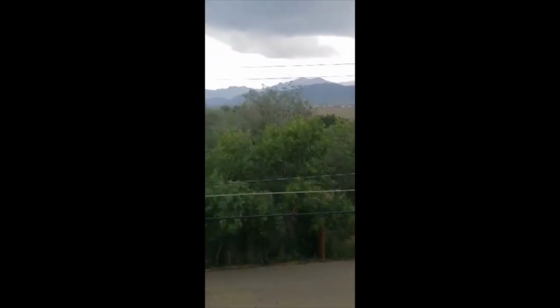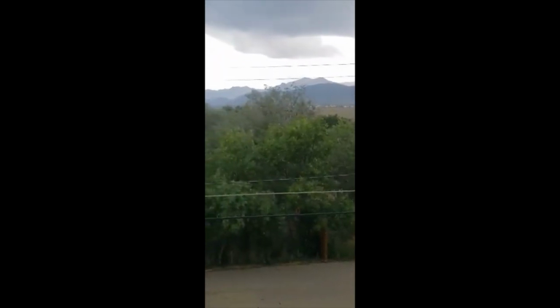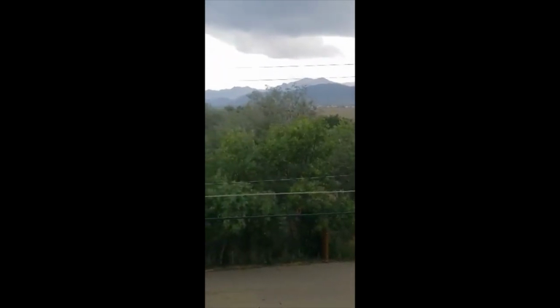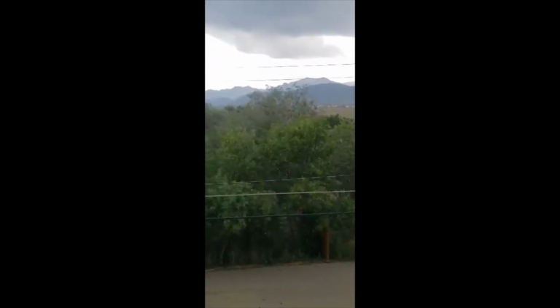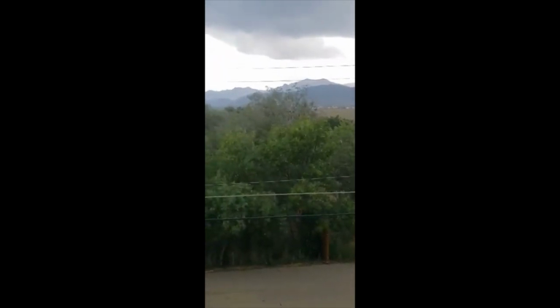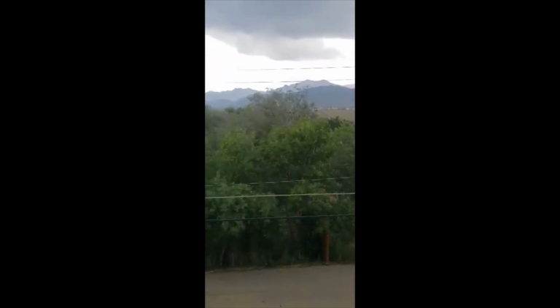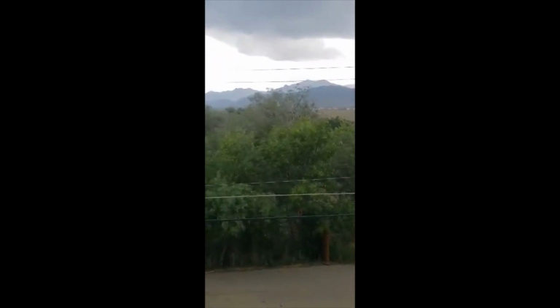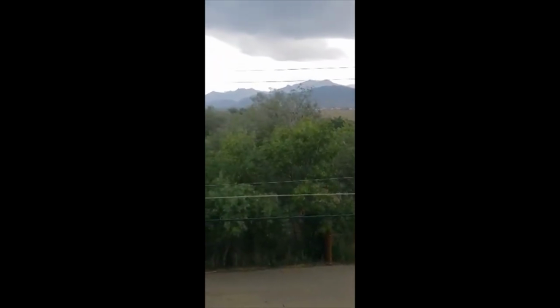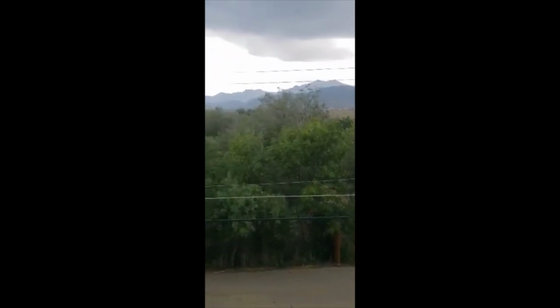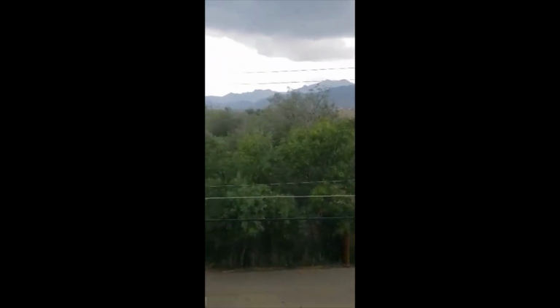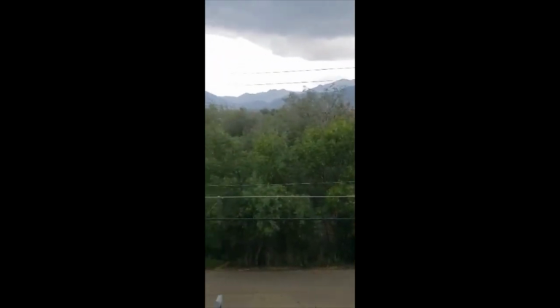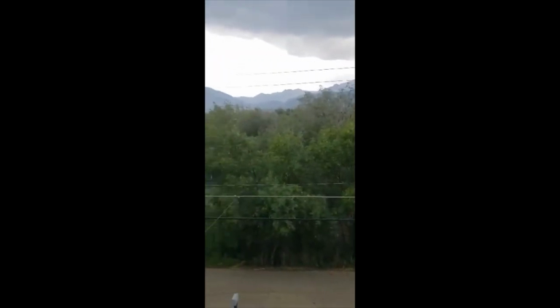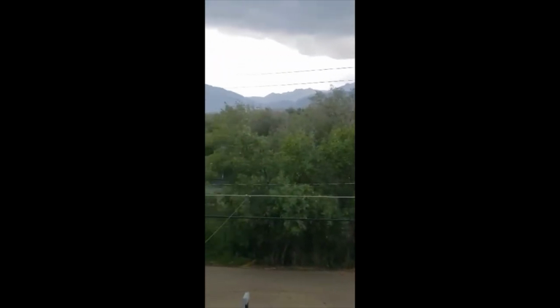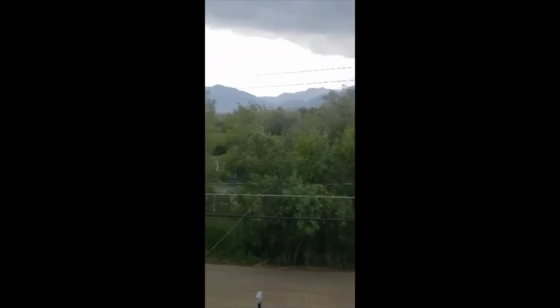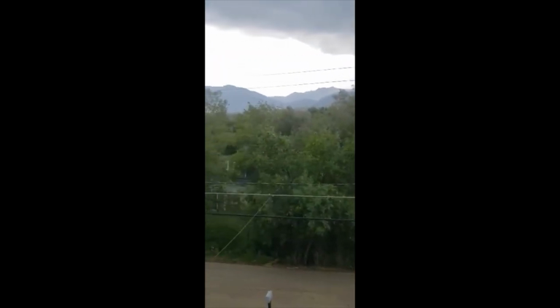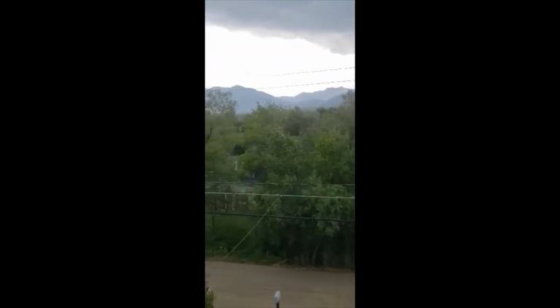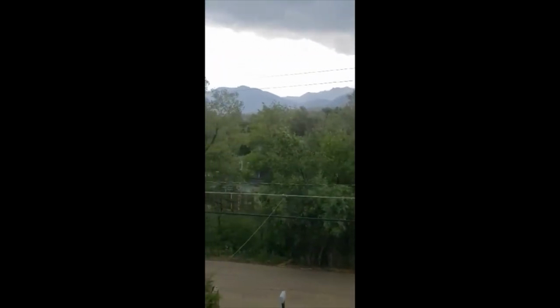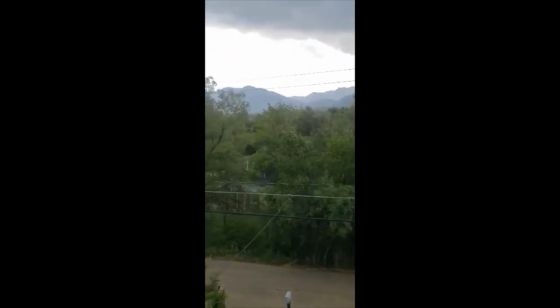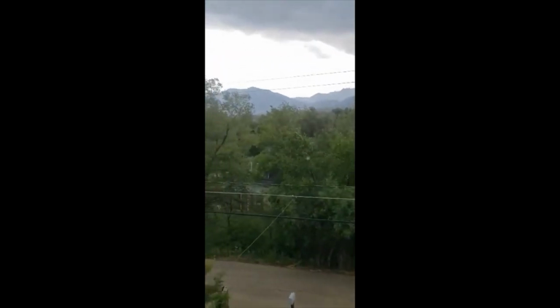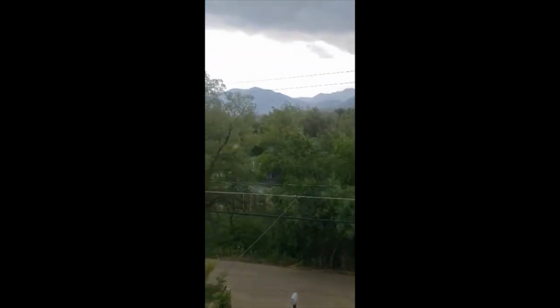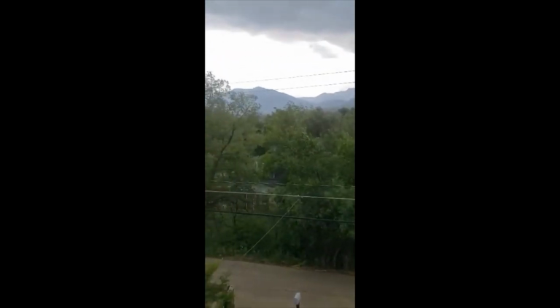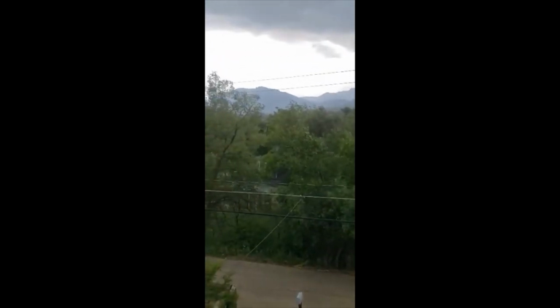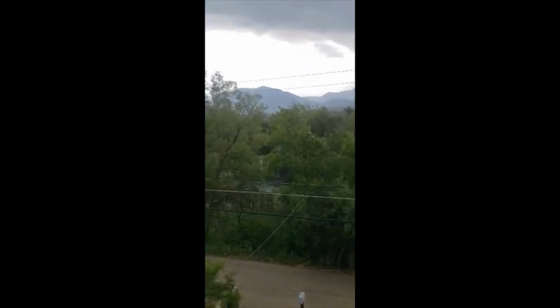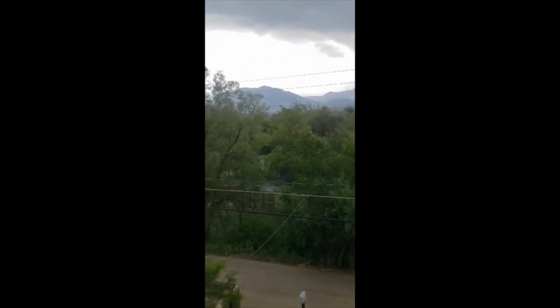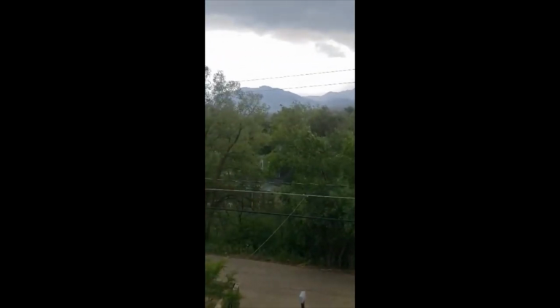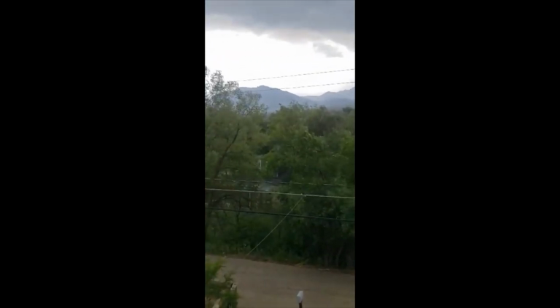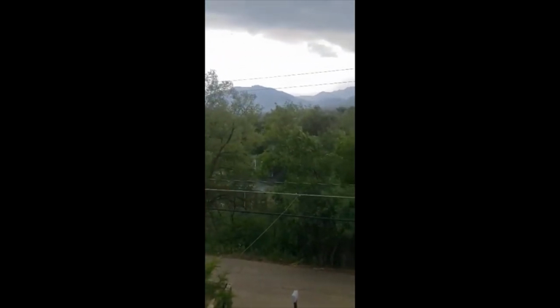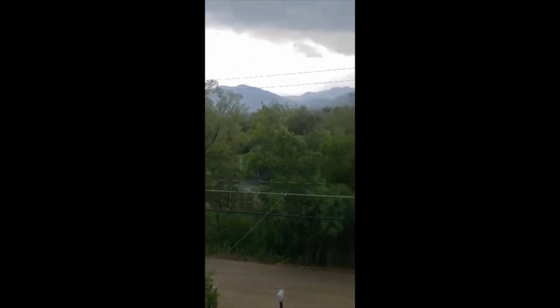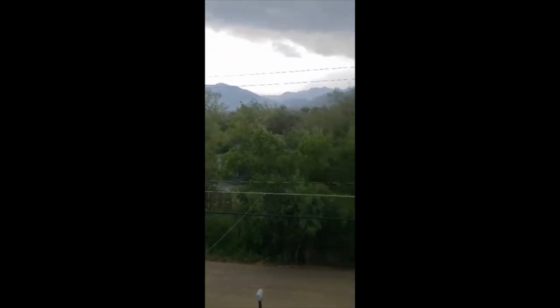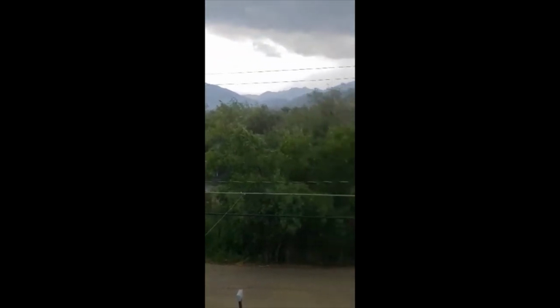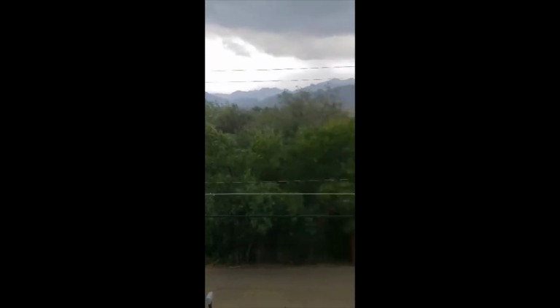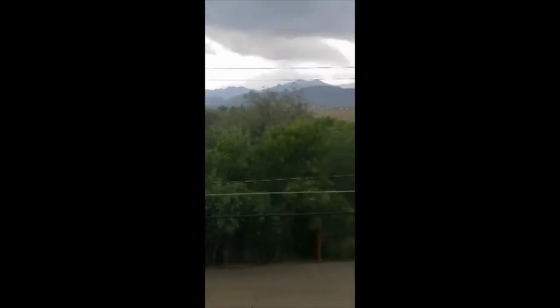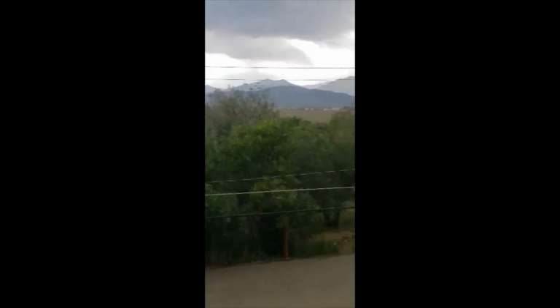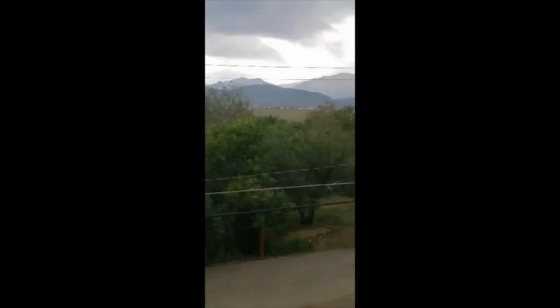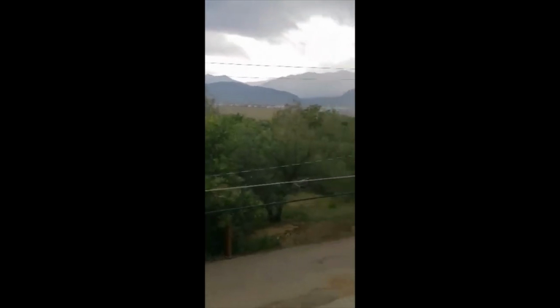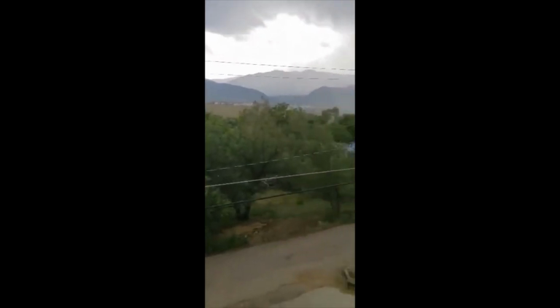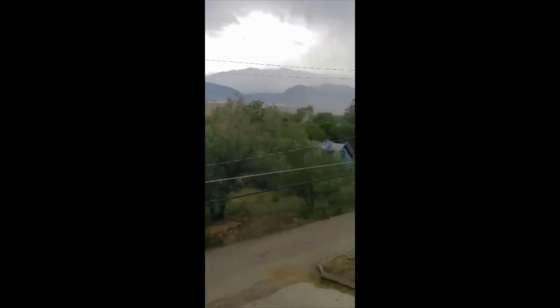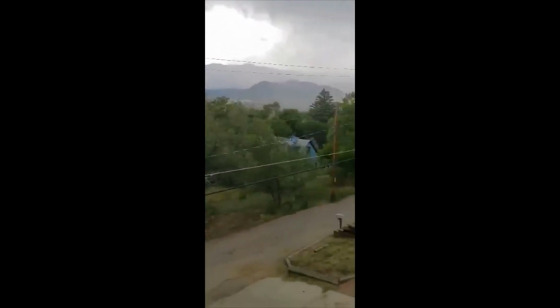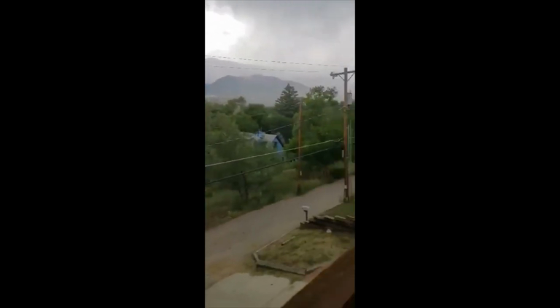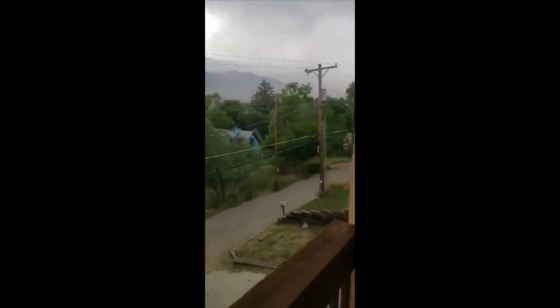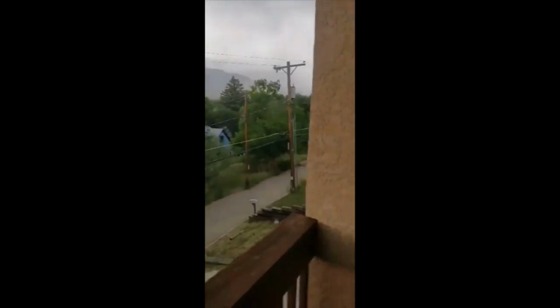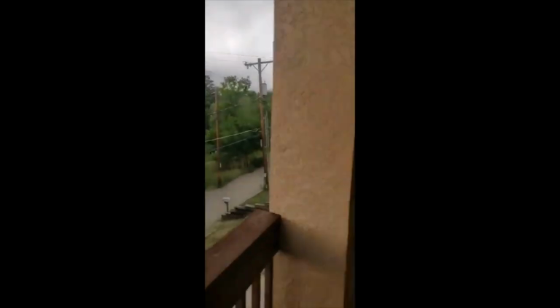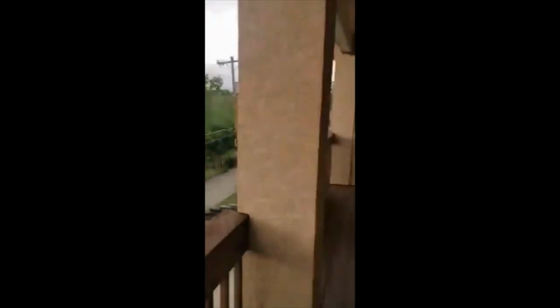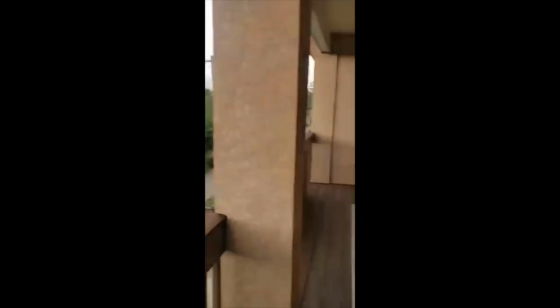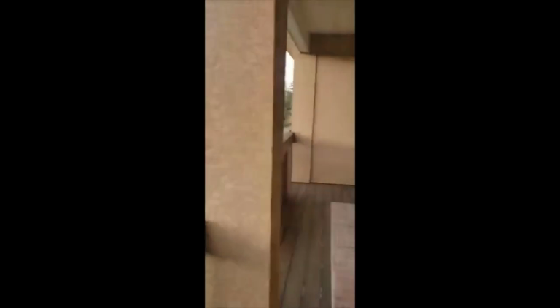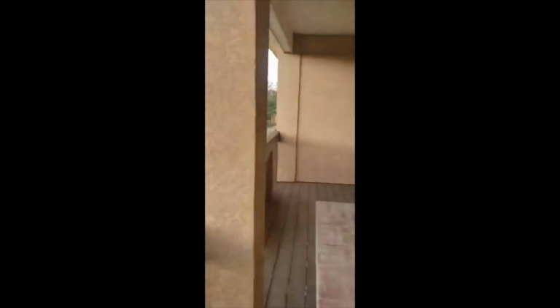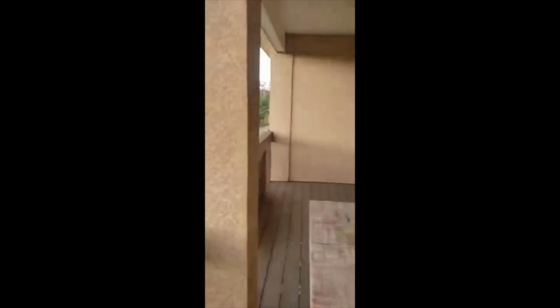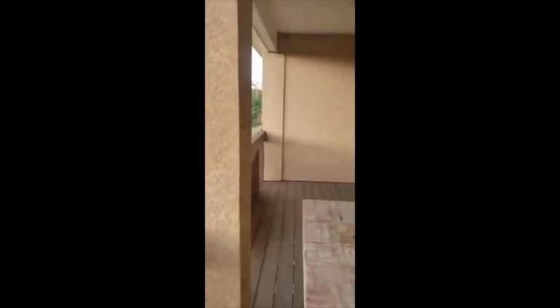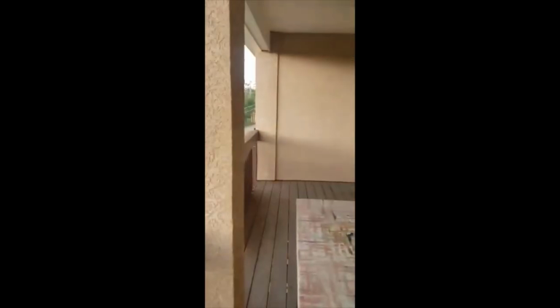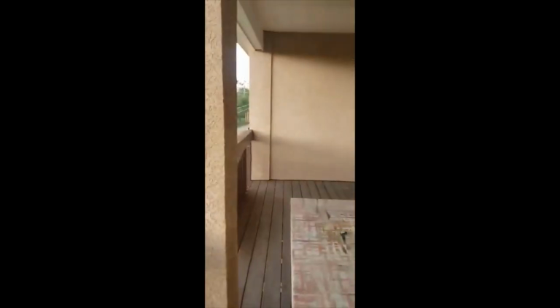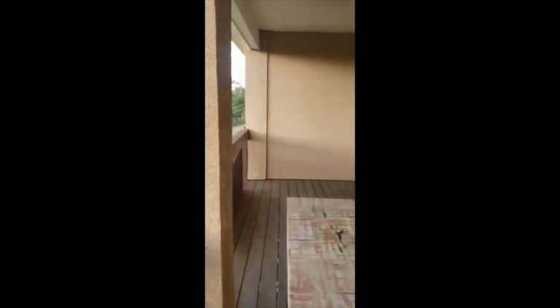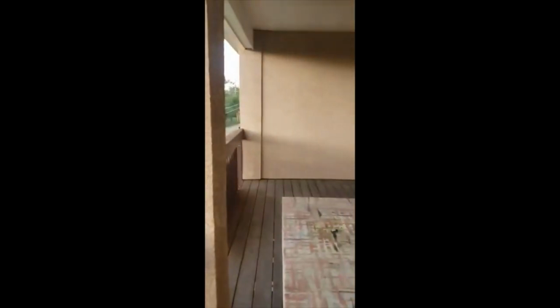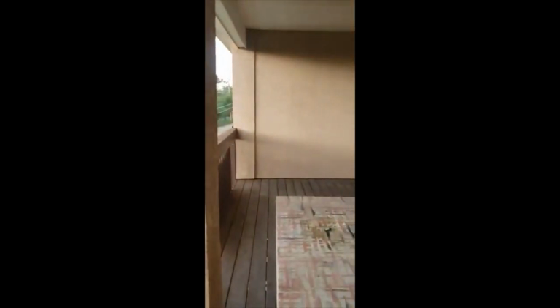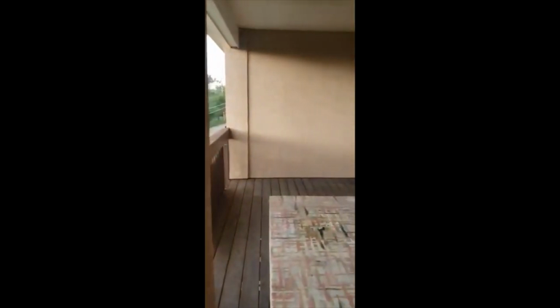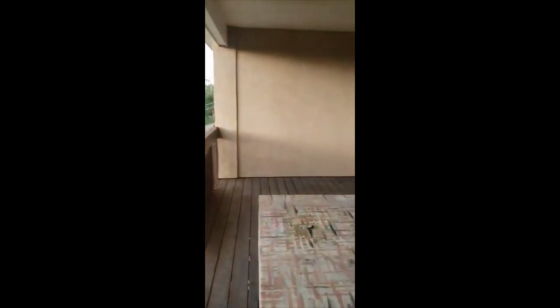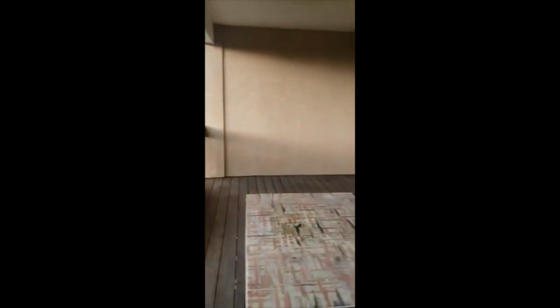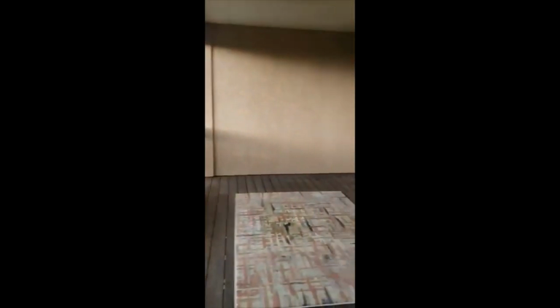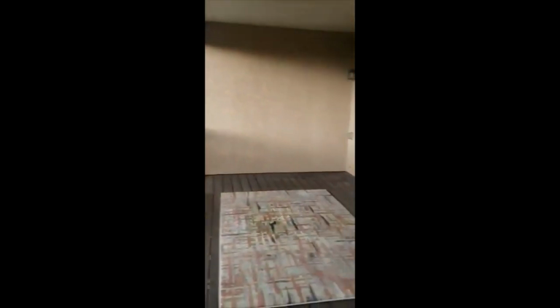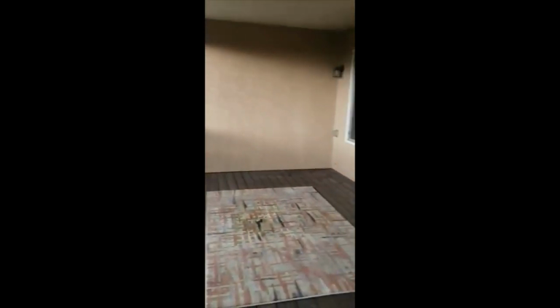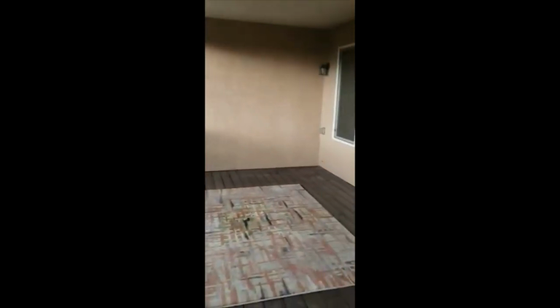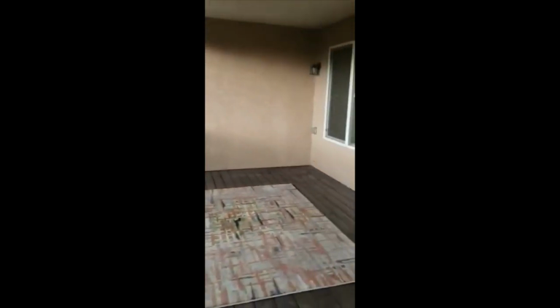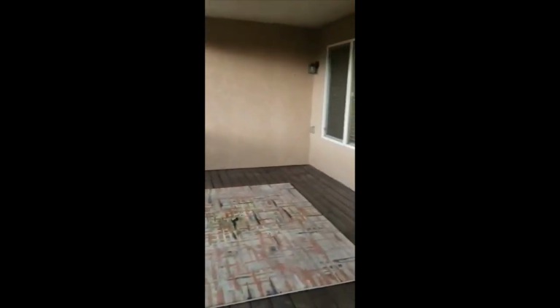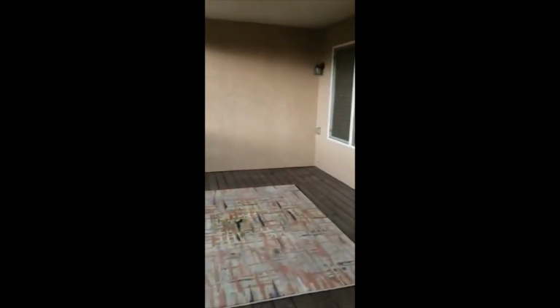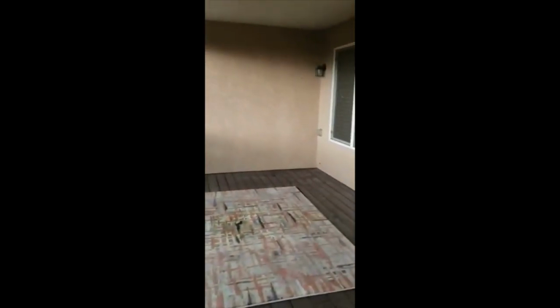You have views of Pikes Peak and Cheyenne Meadows. Large deck.